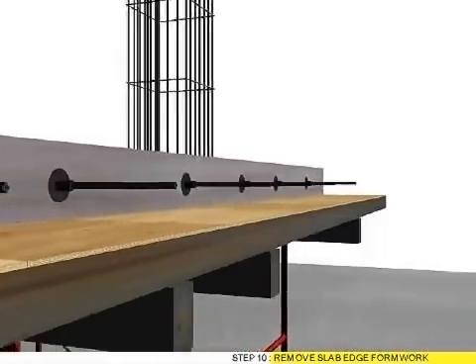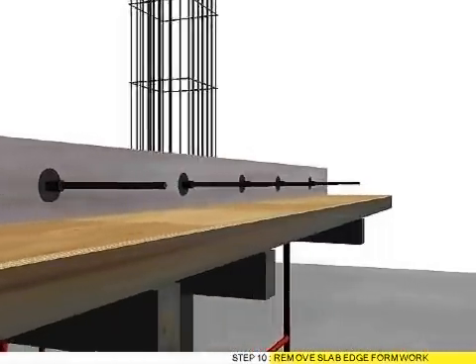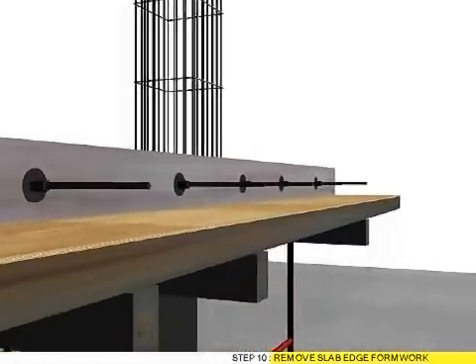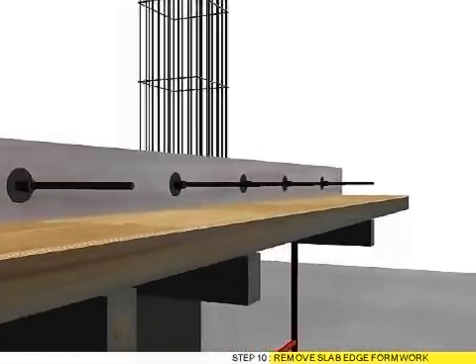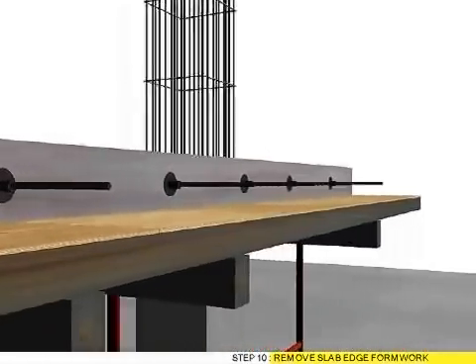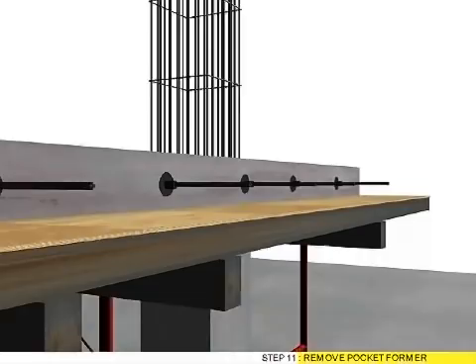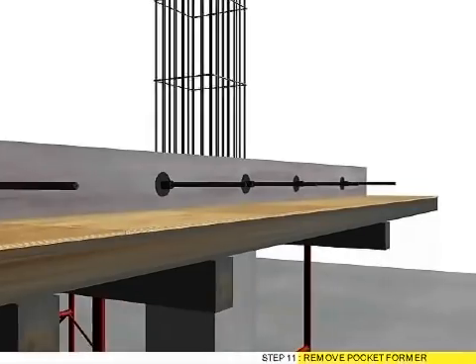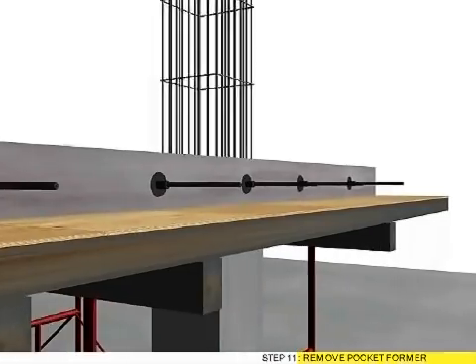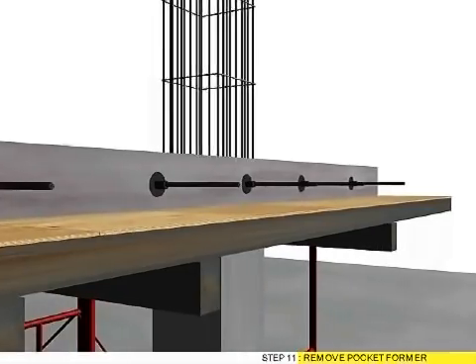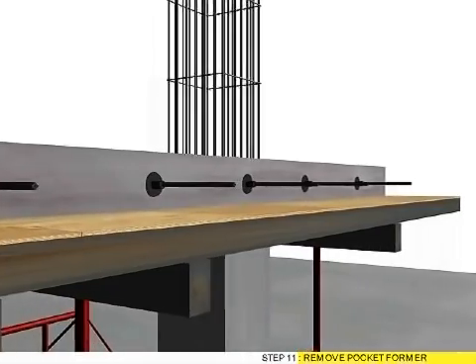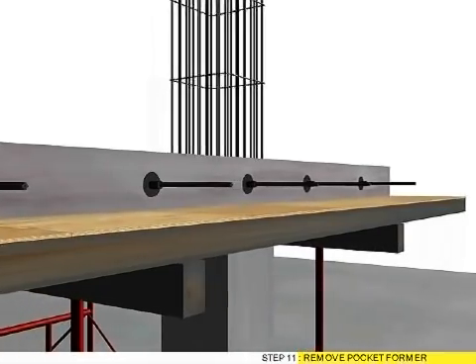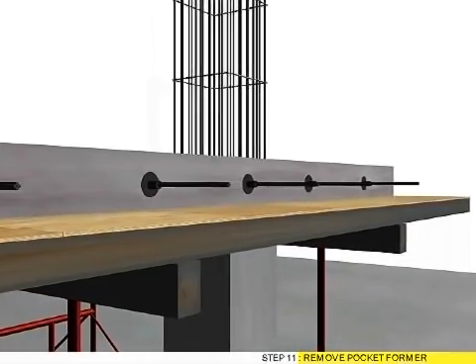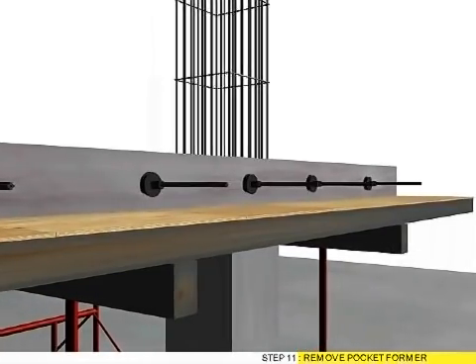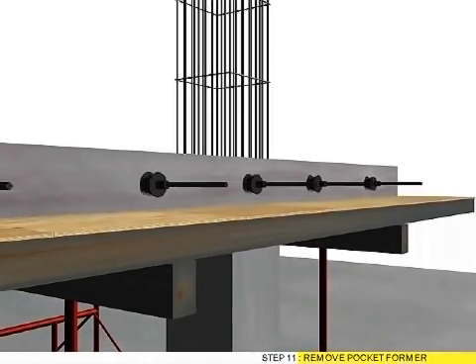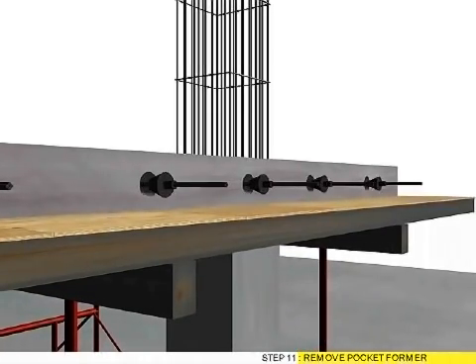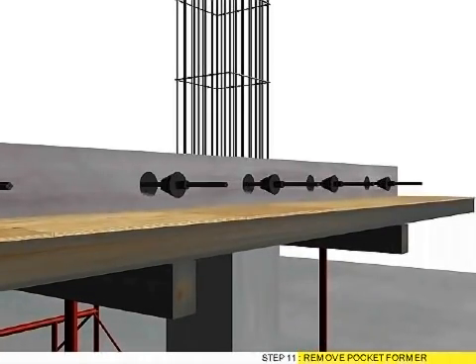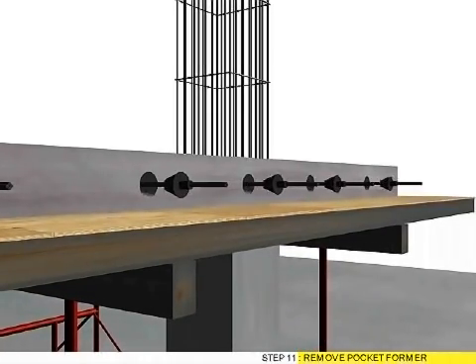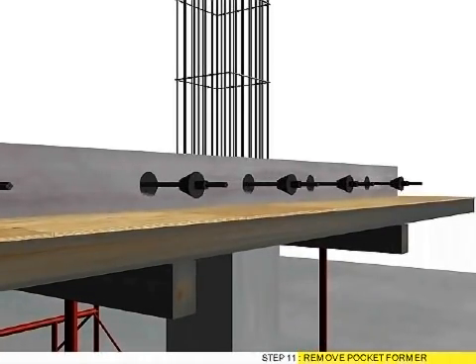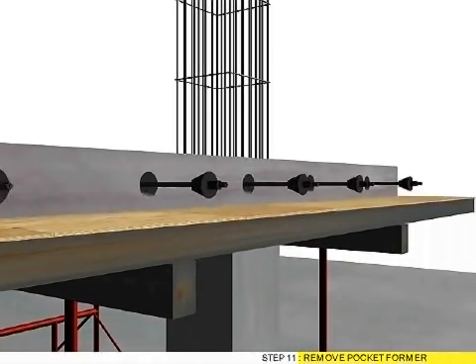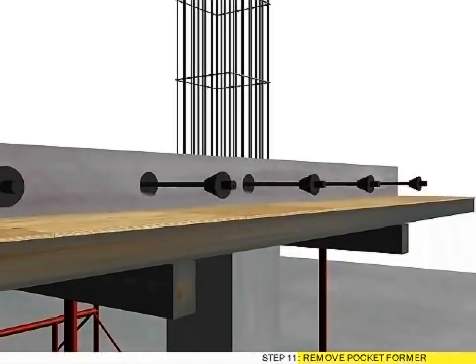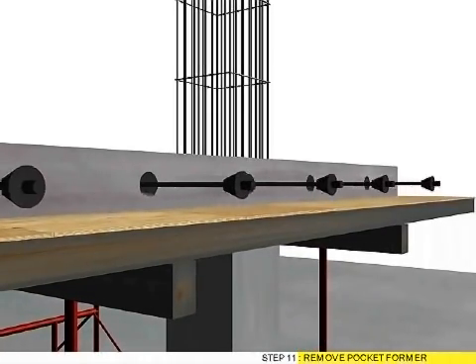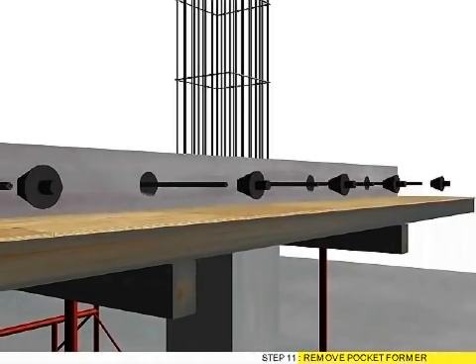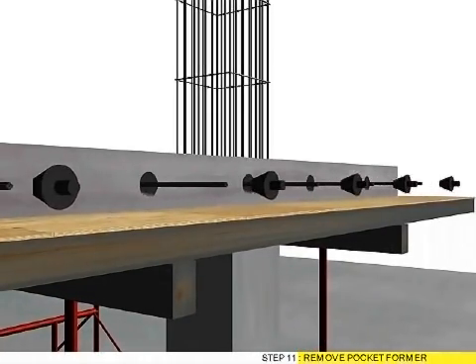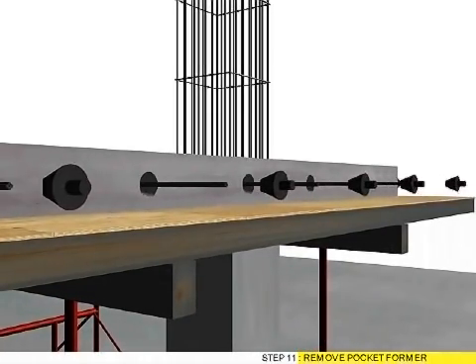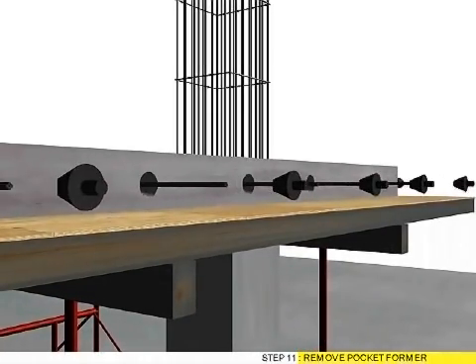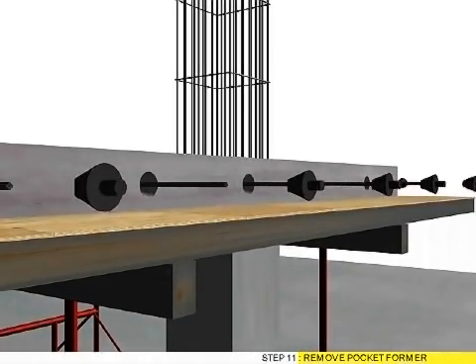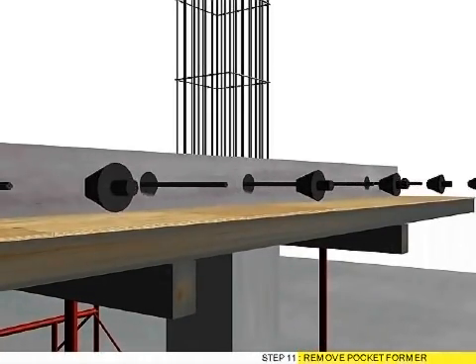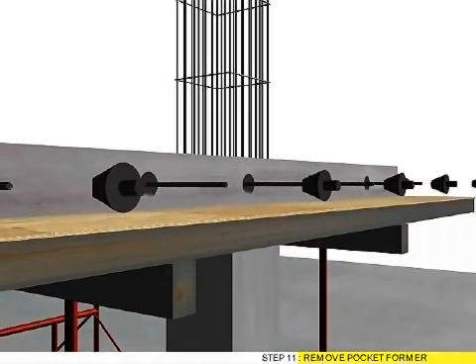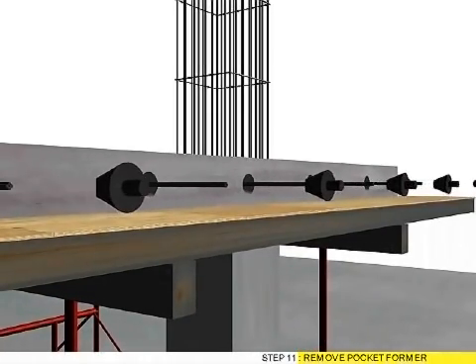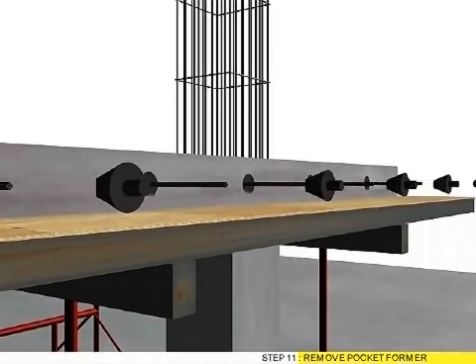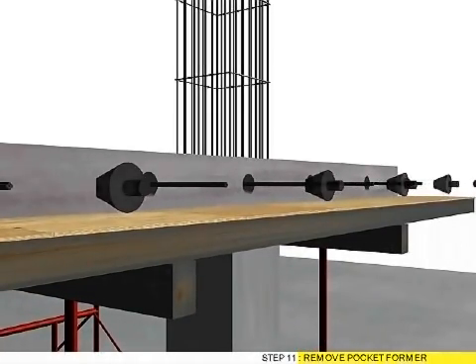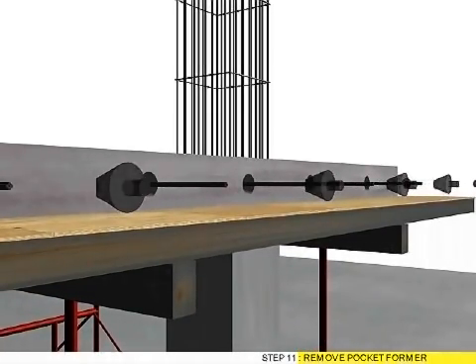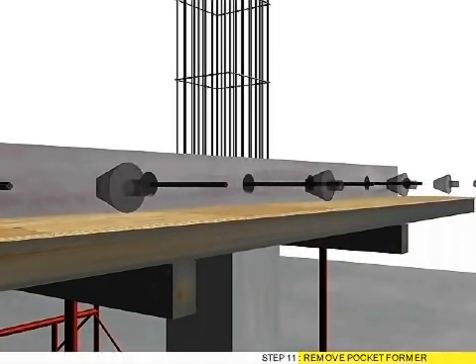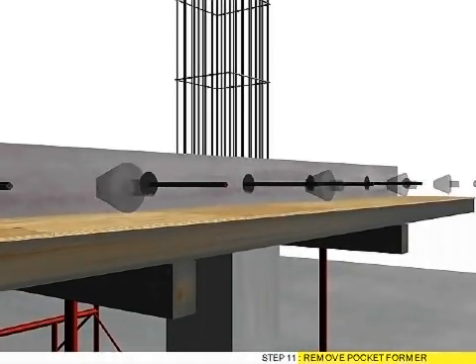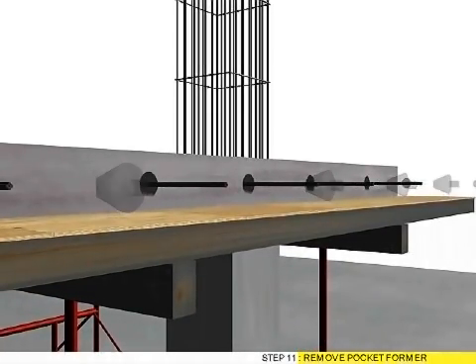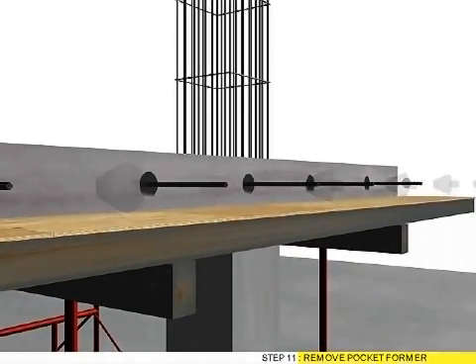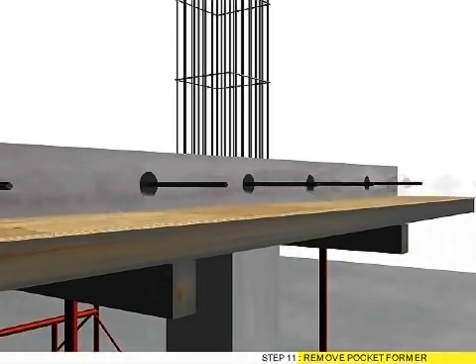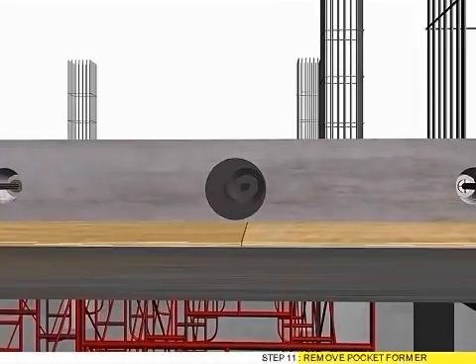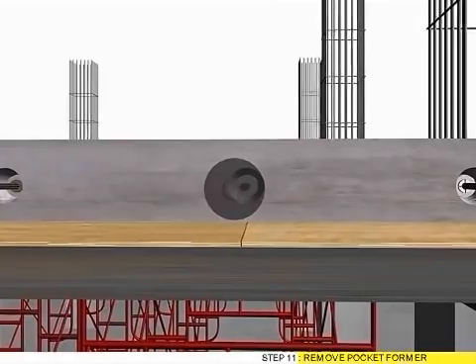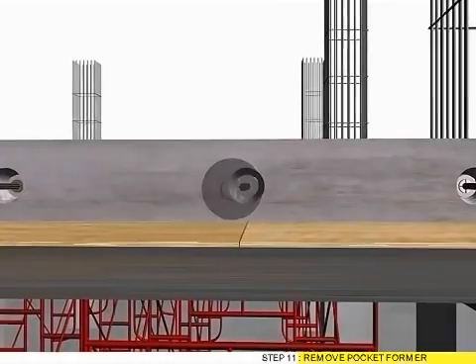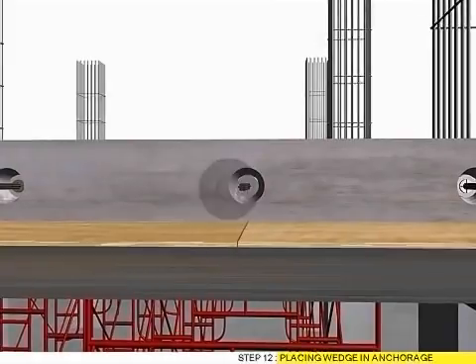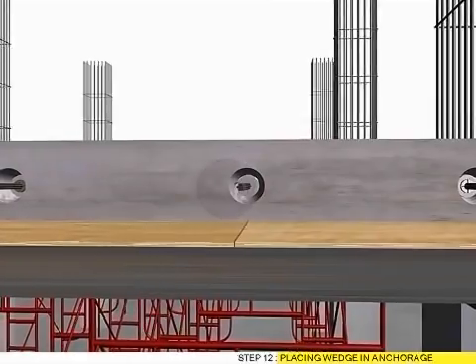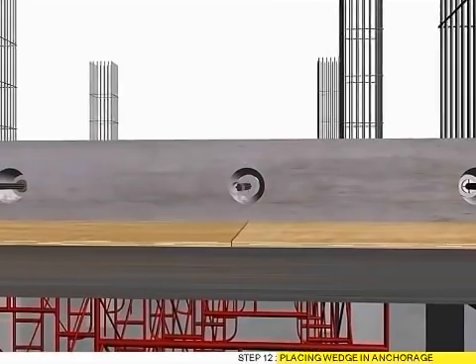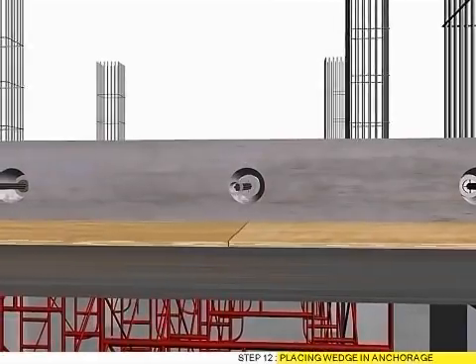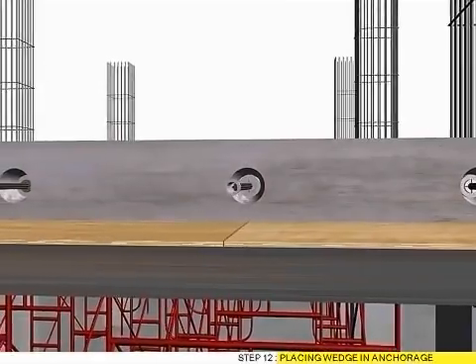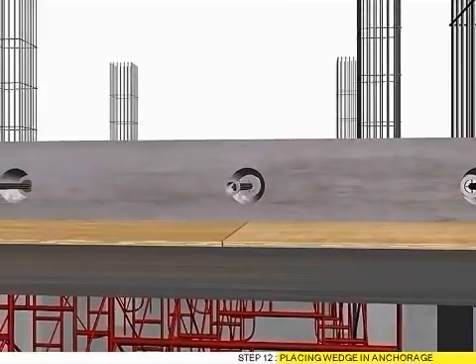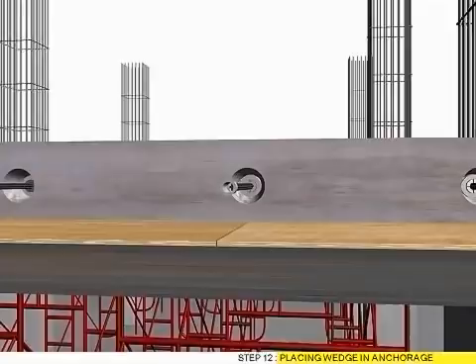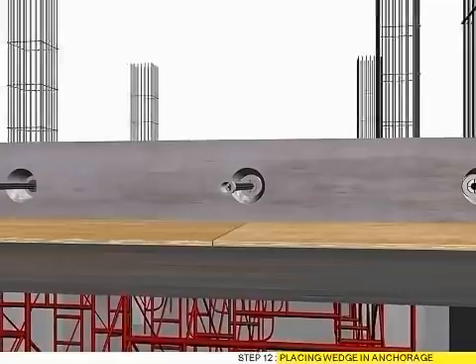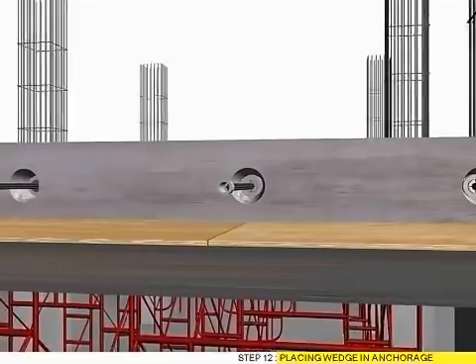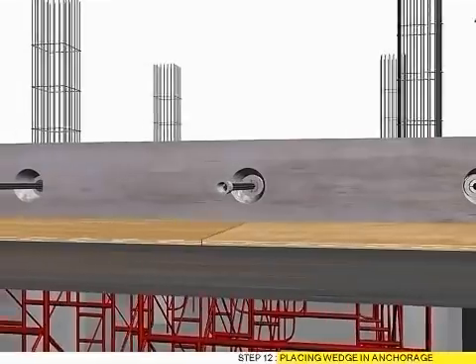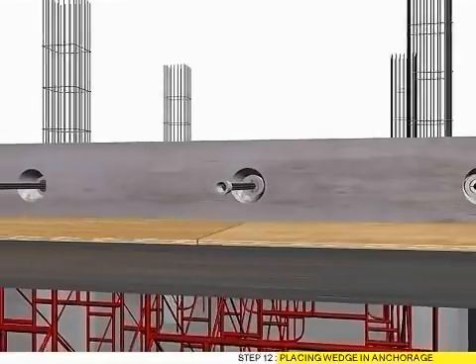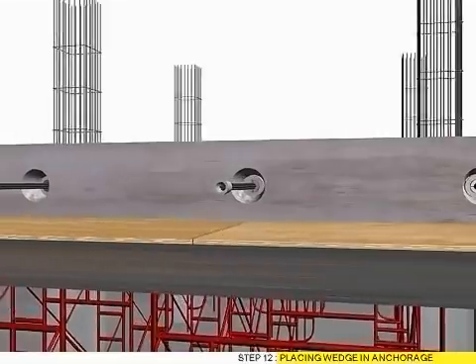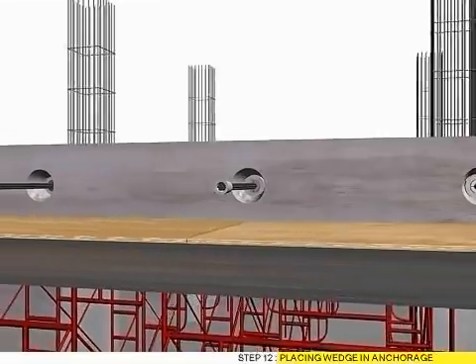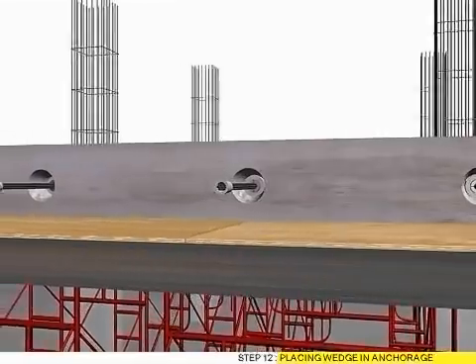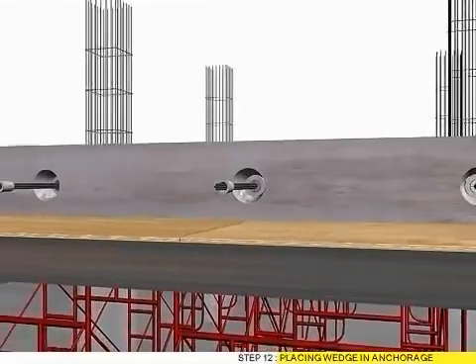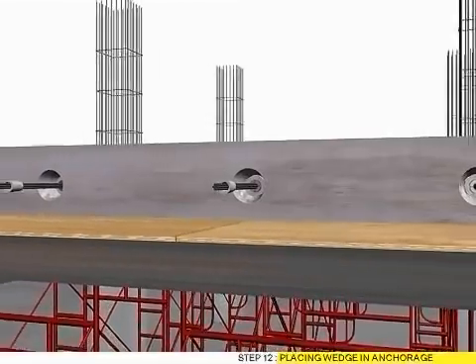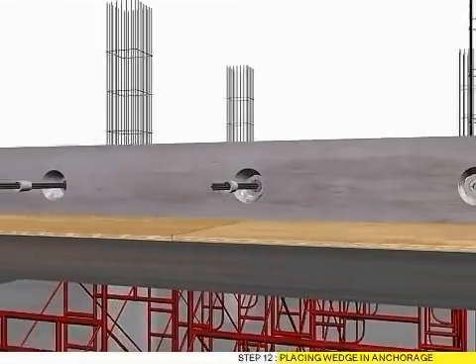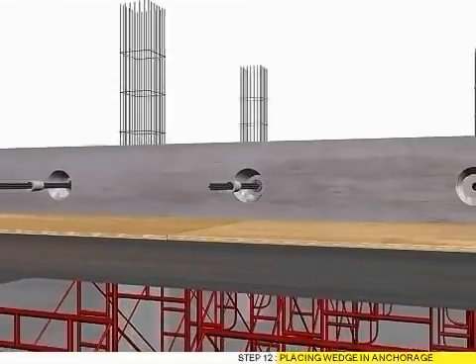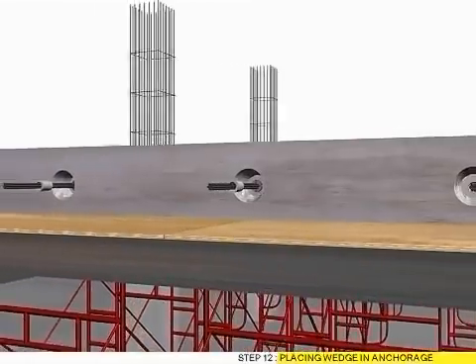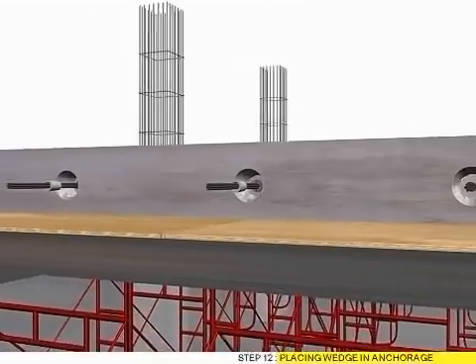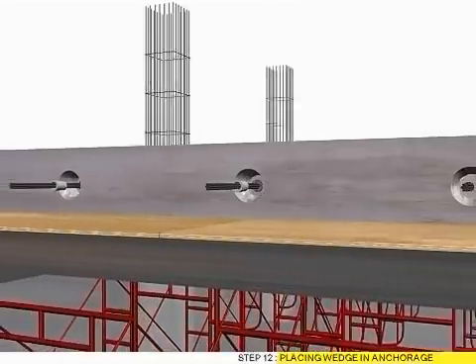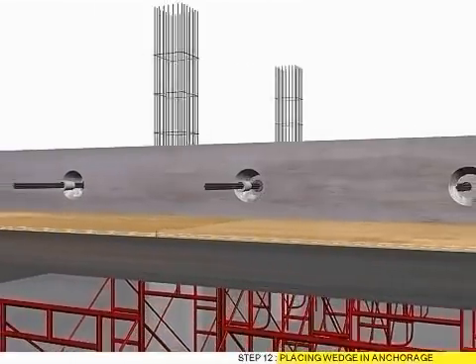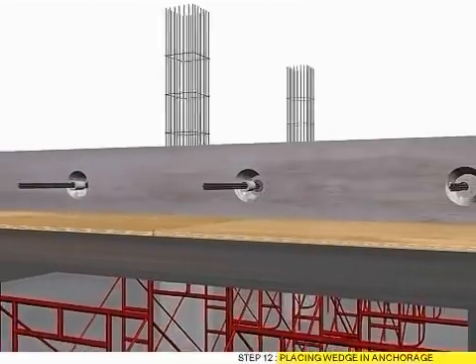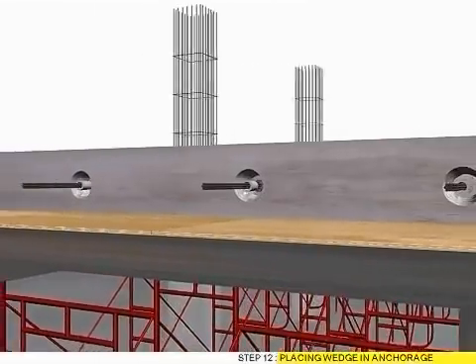Step 11: Remove pocket former. Step 12: Pressing wedge in anchorage.